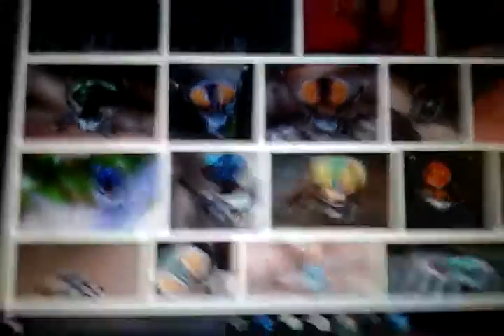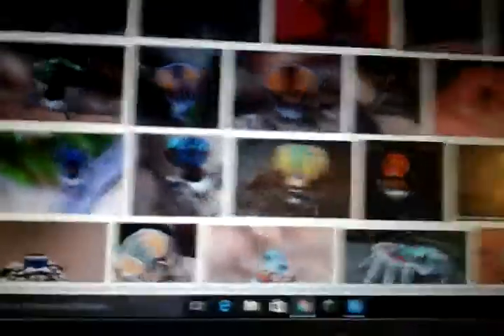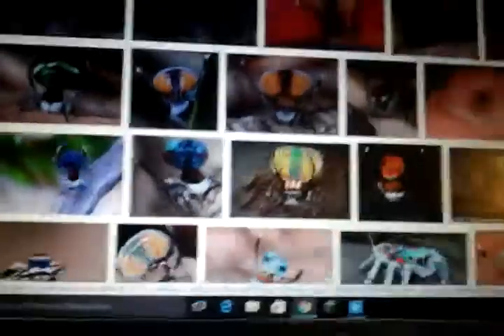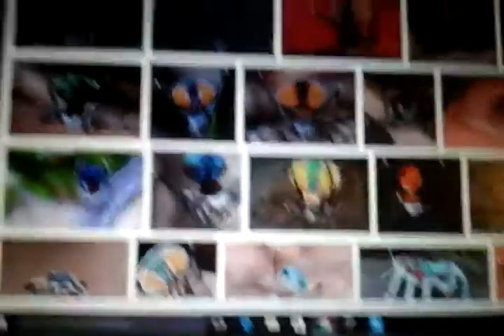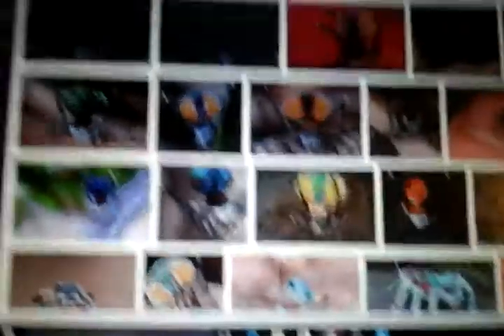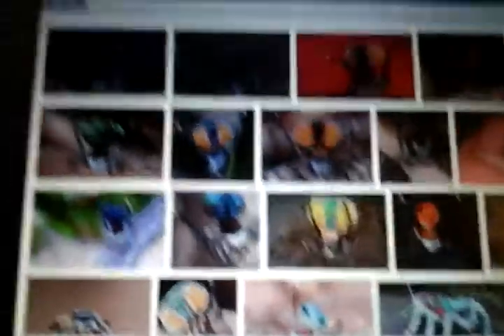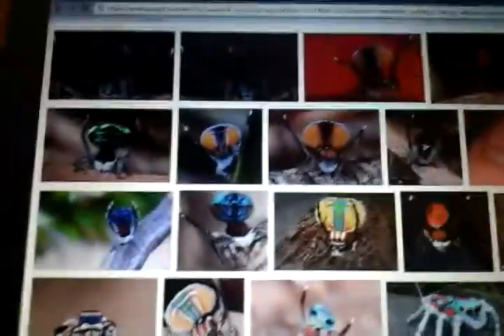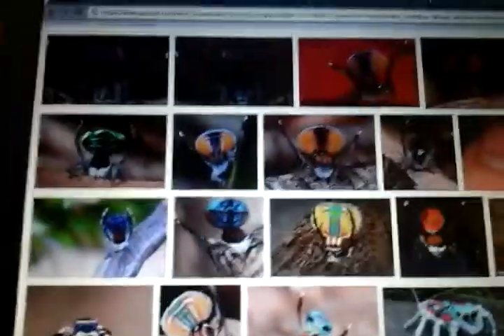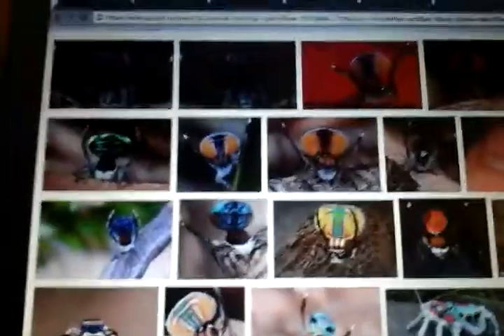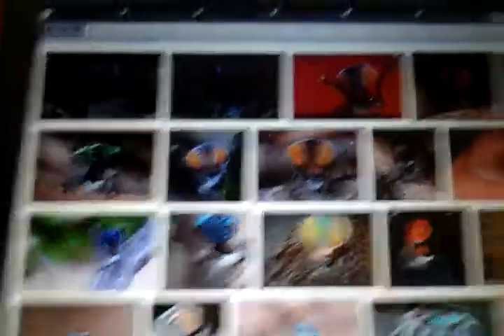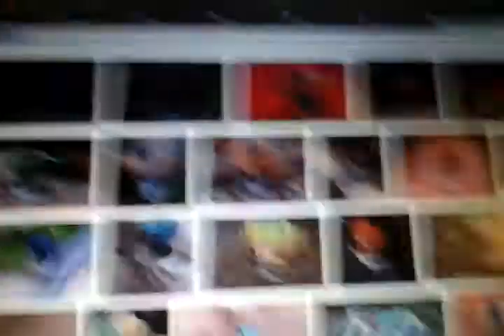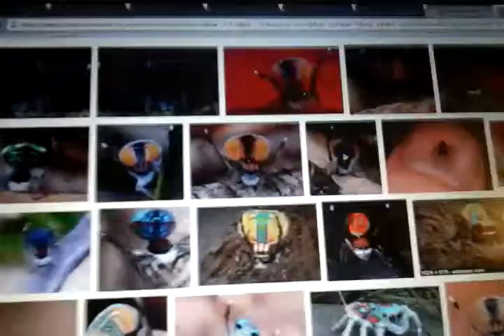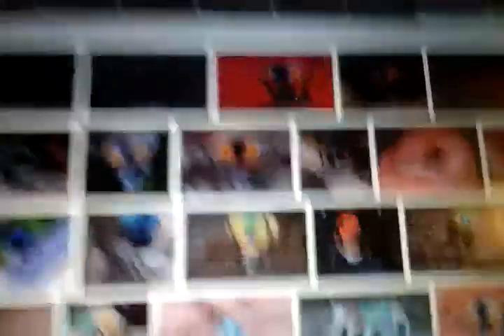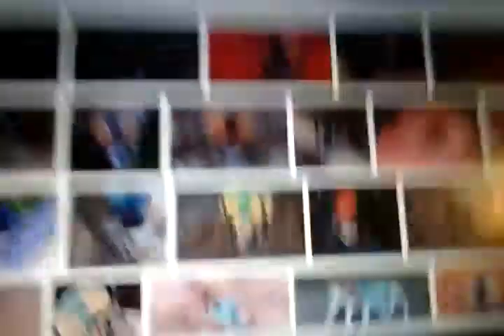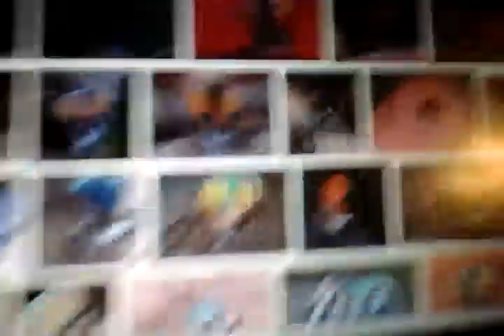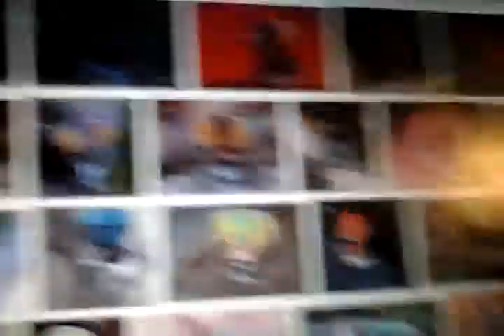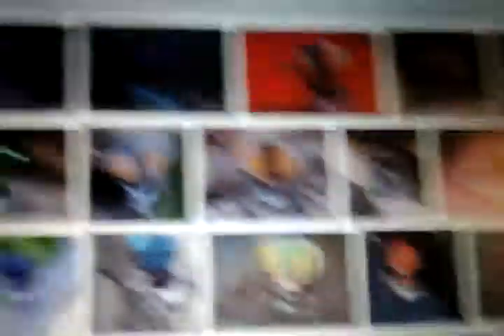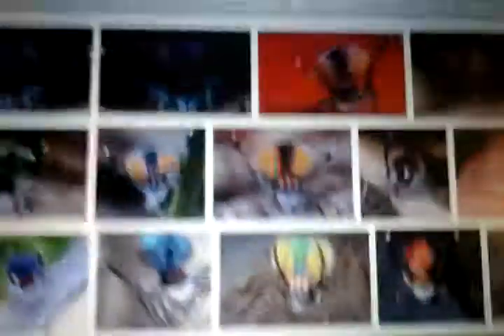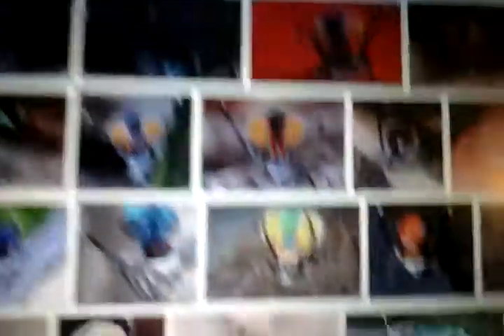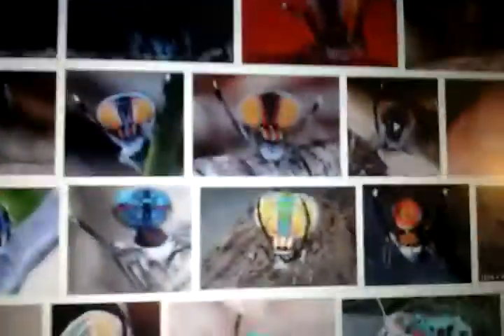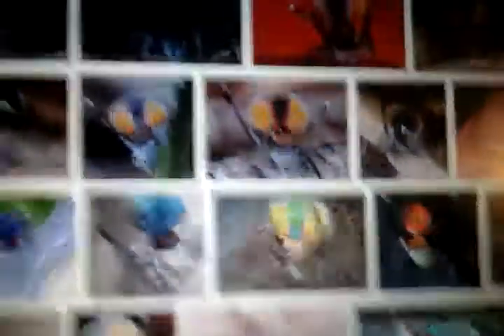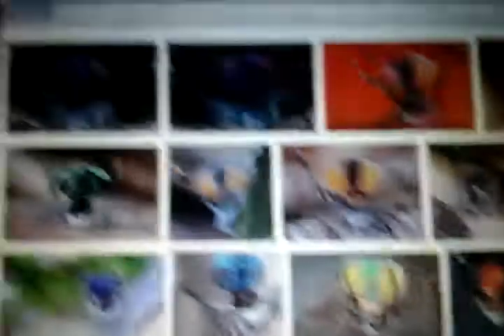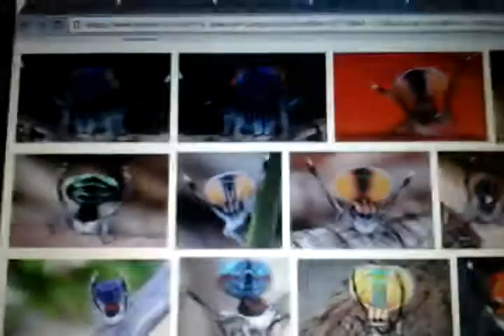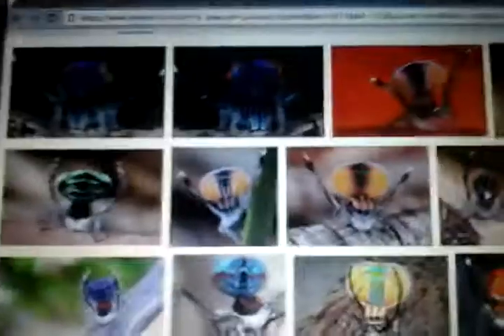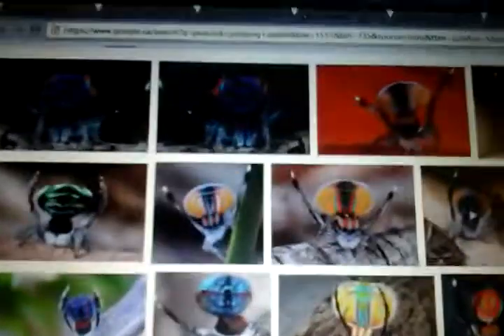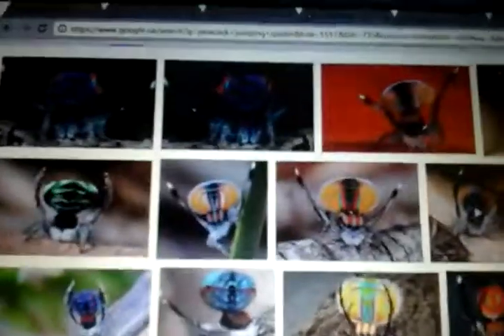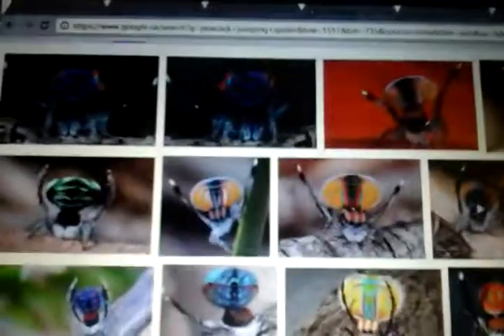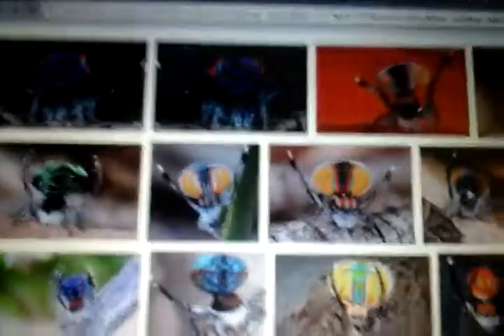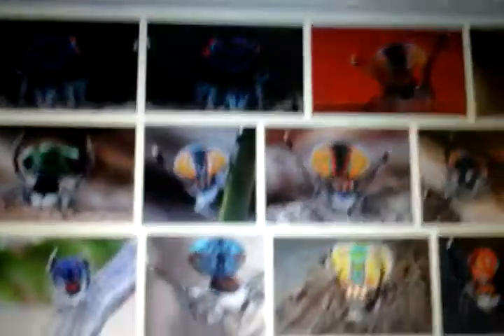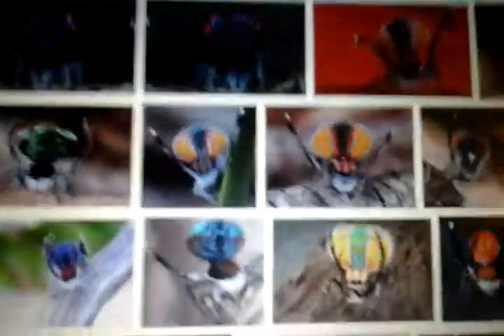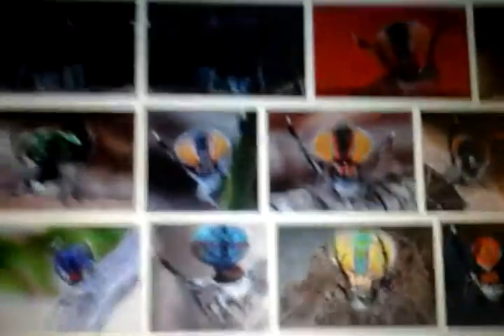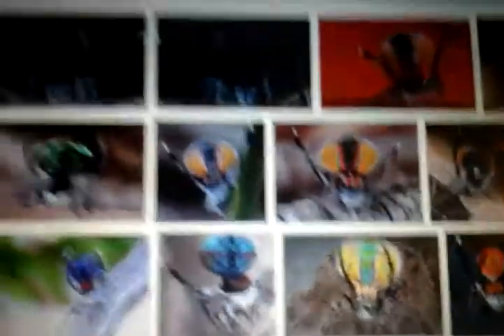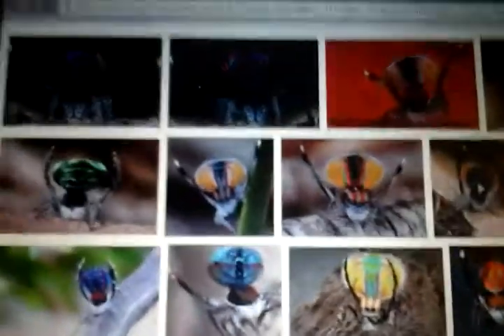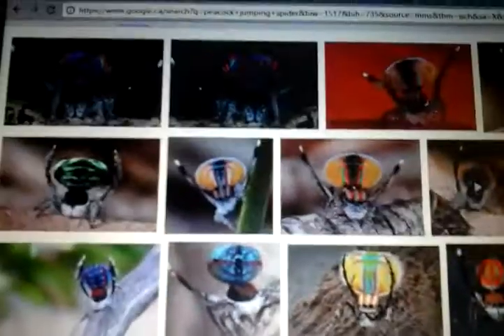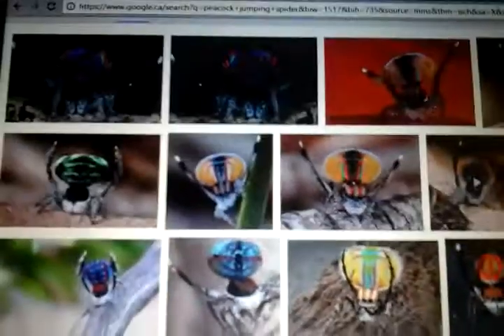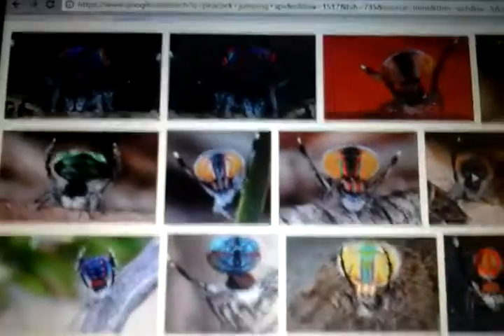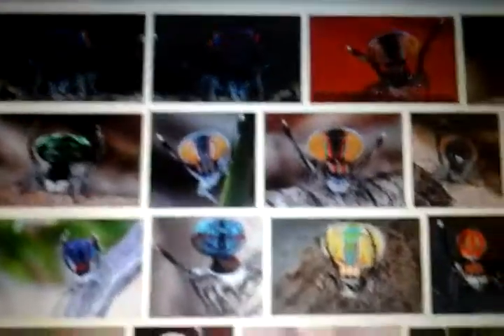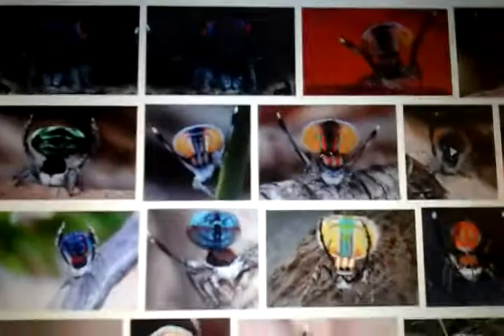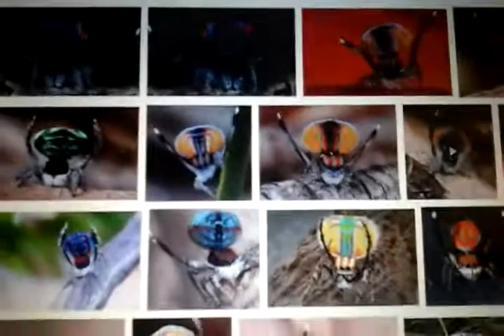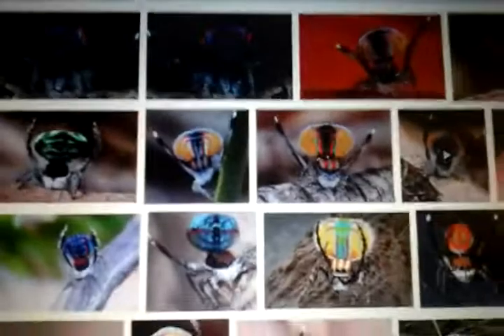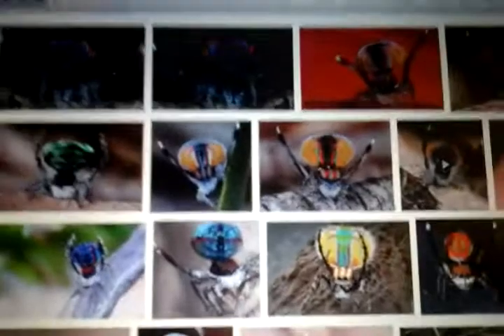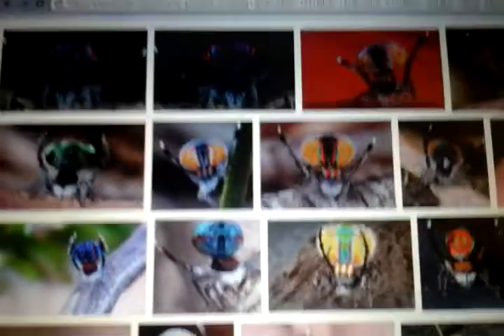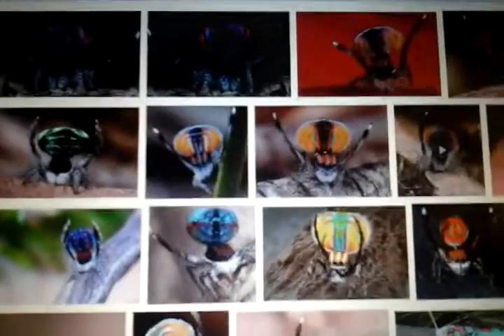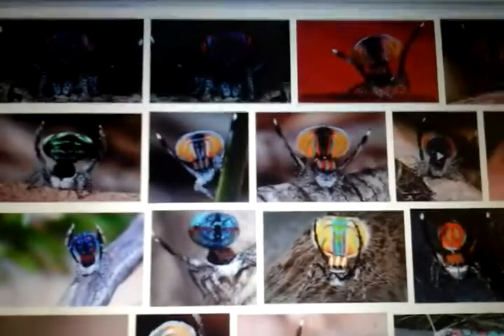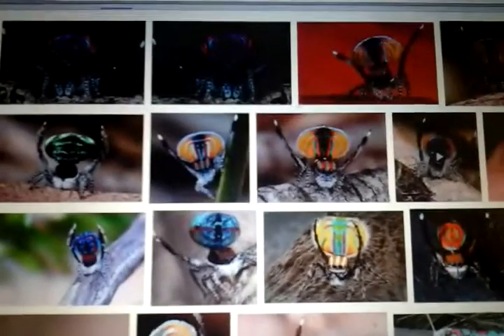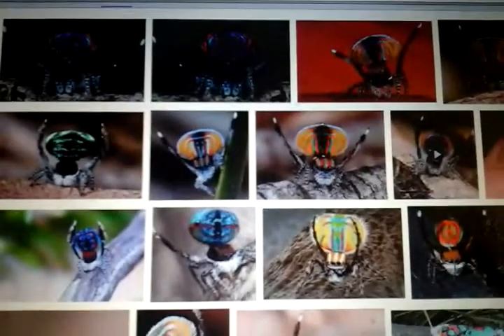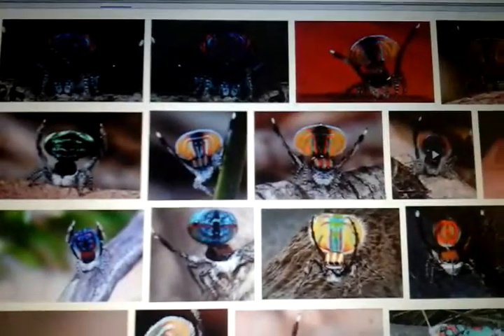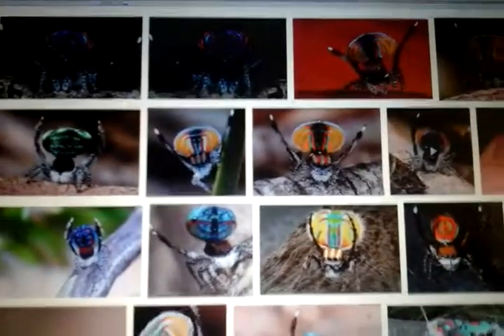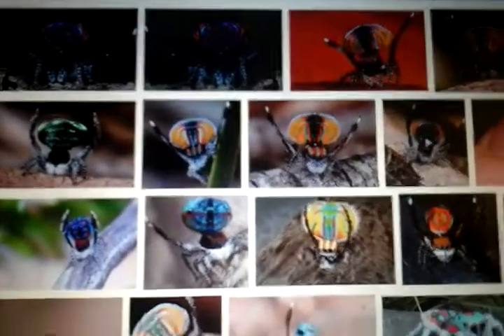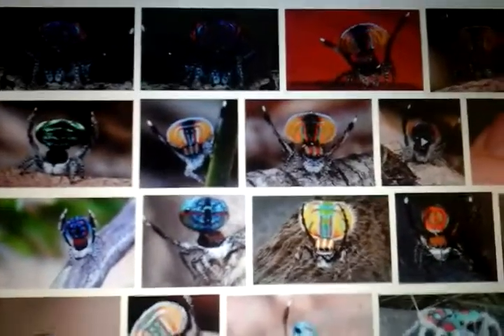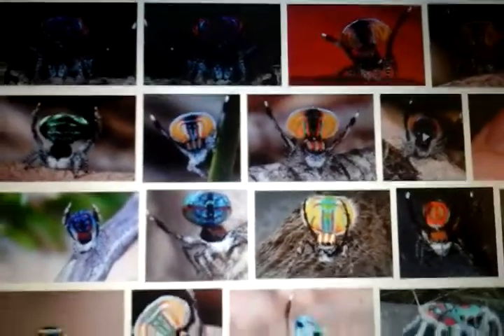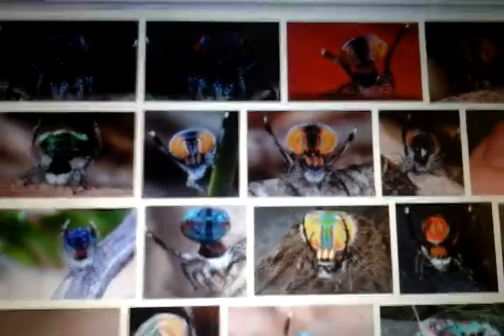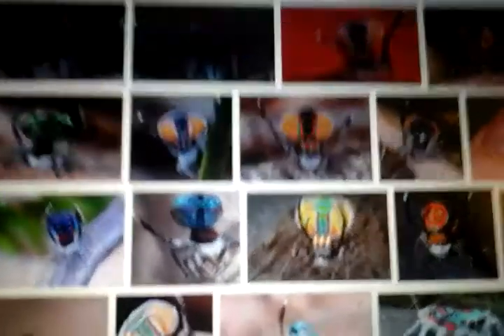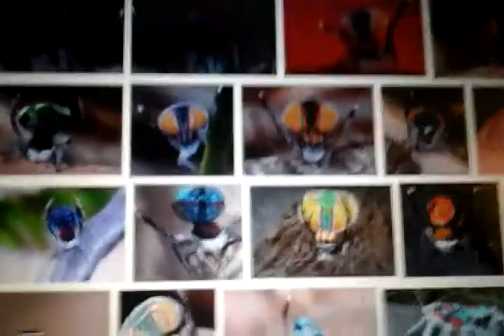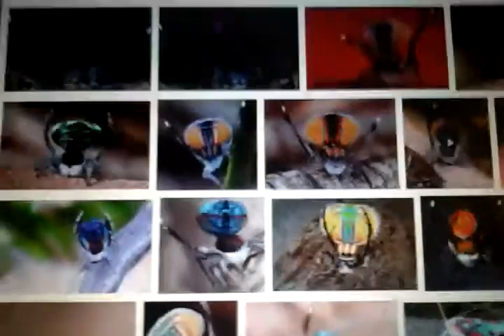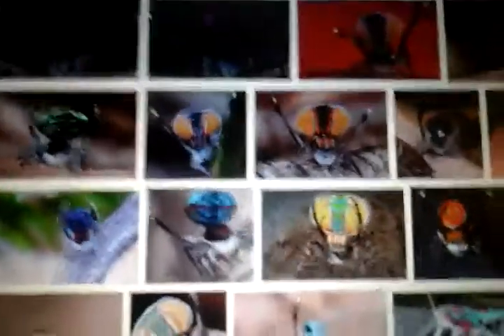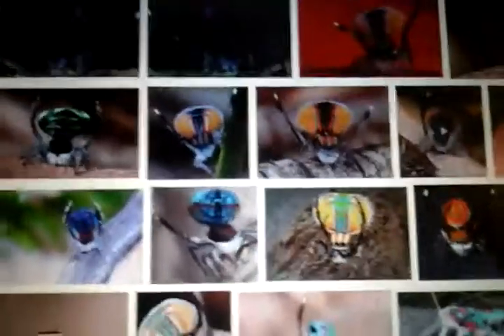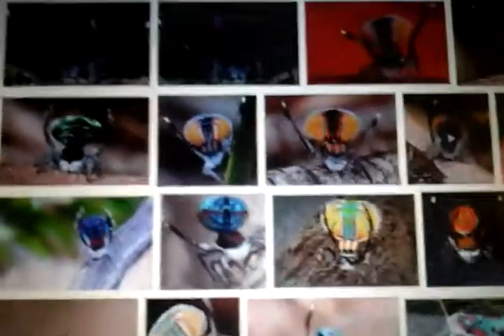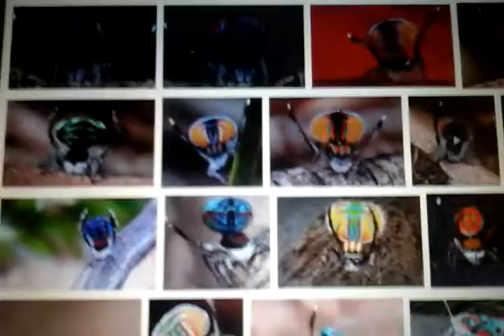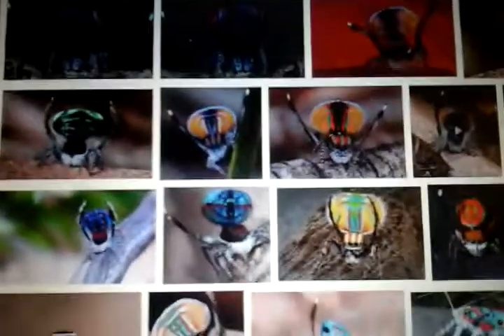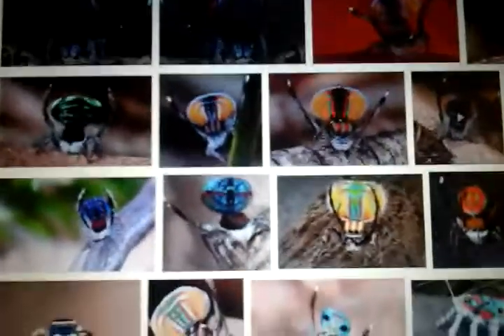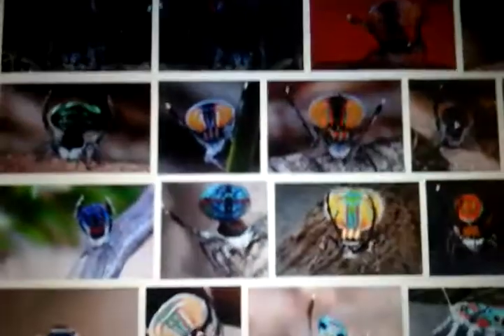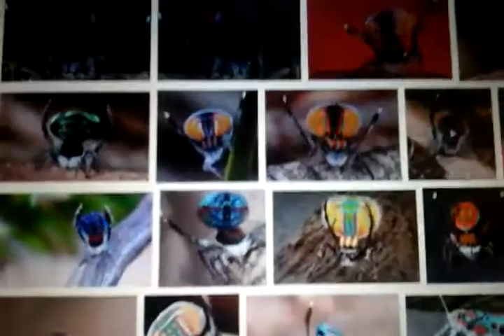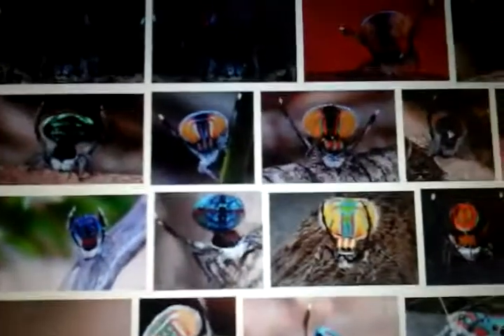This is my project about peacock spiders. This is also my first video, so I hope you enjoy.